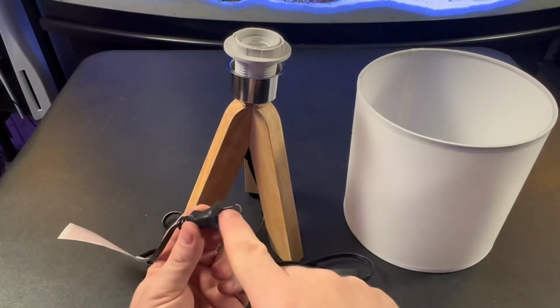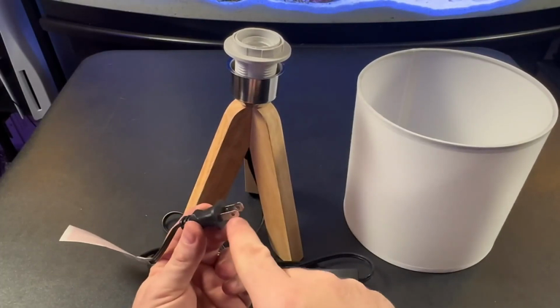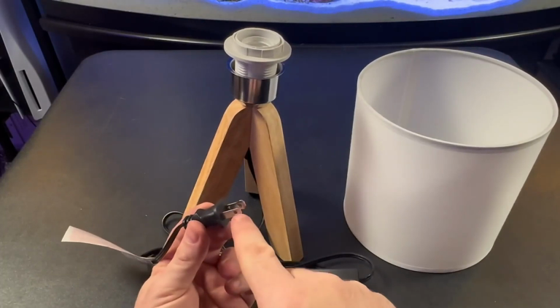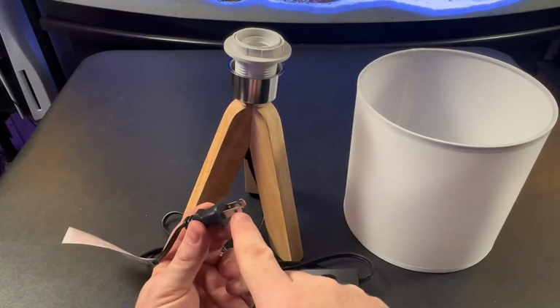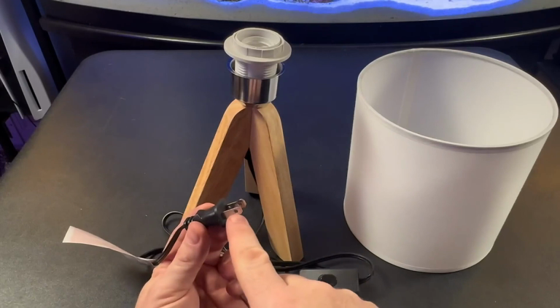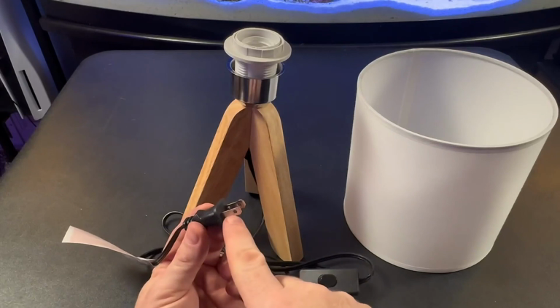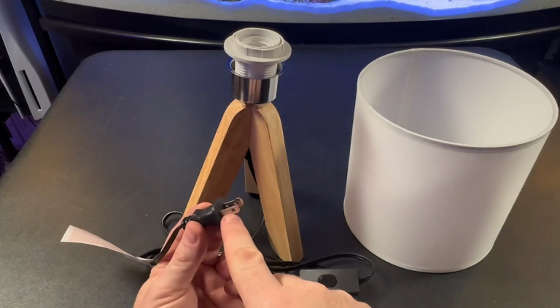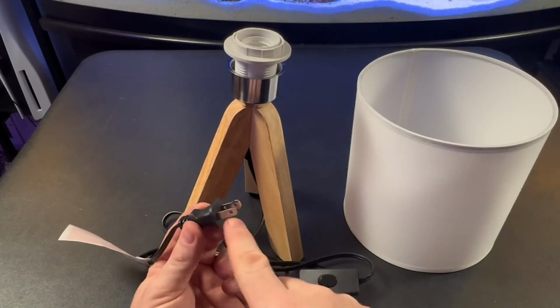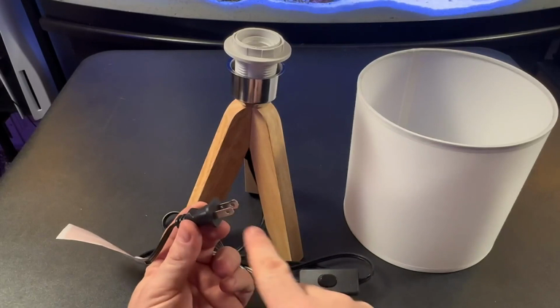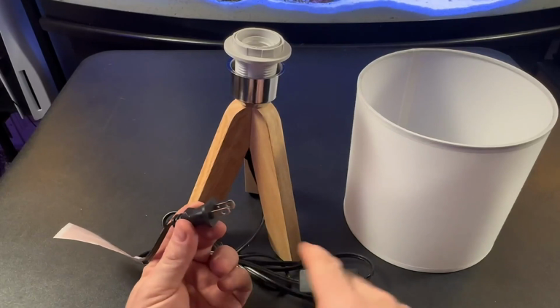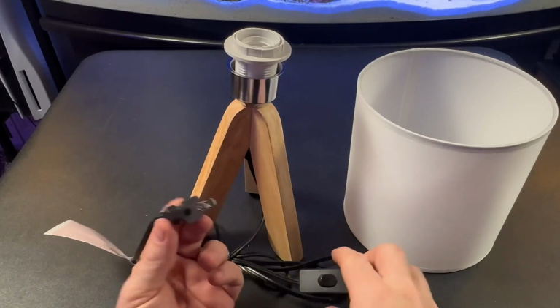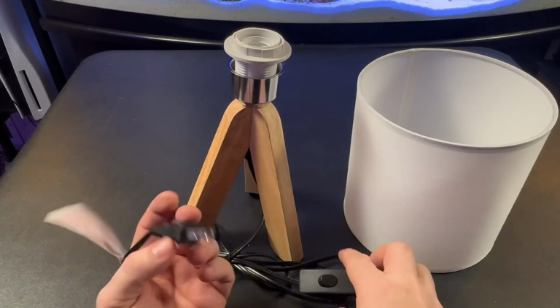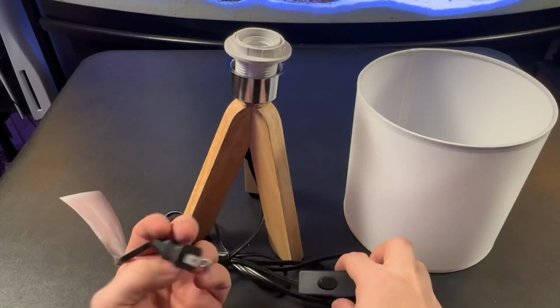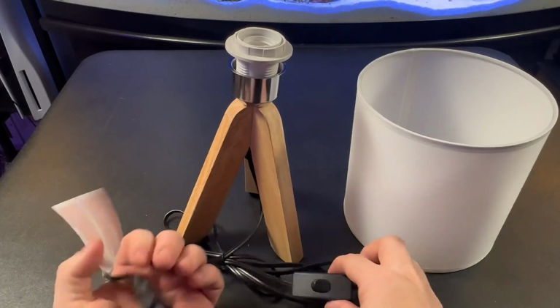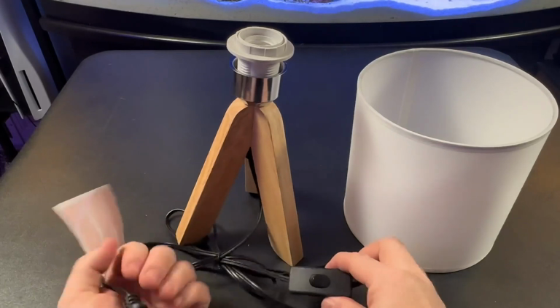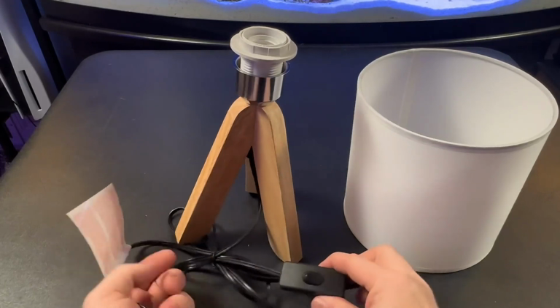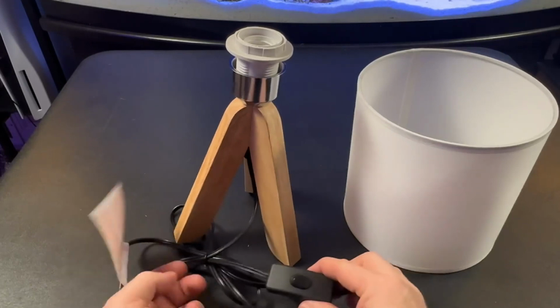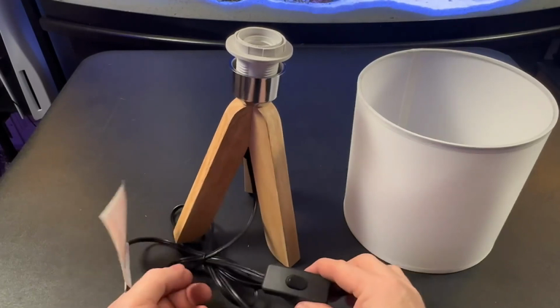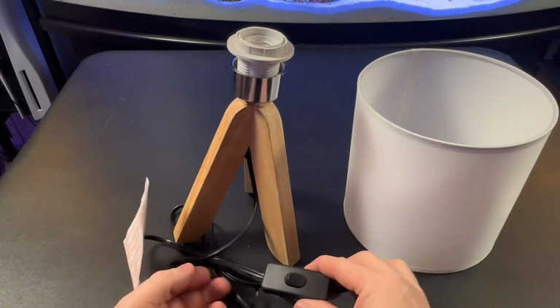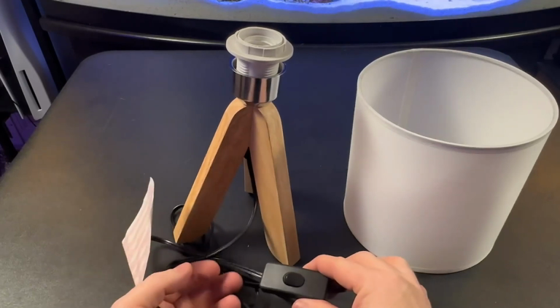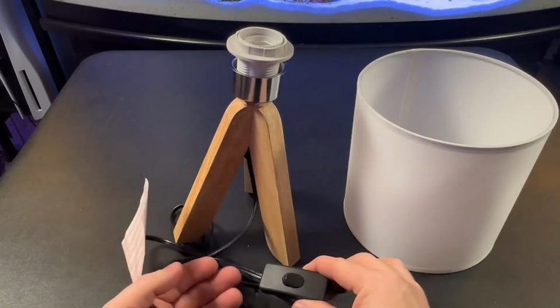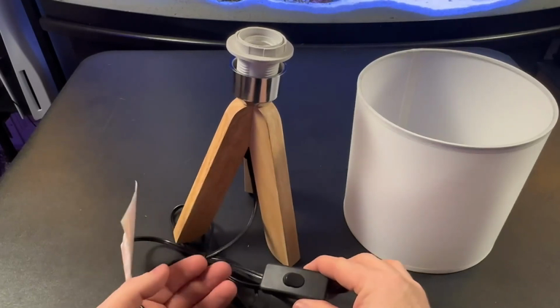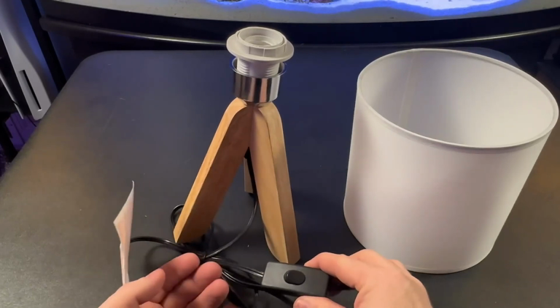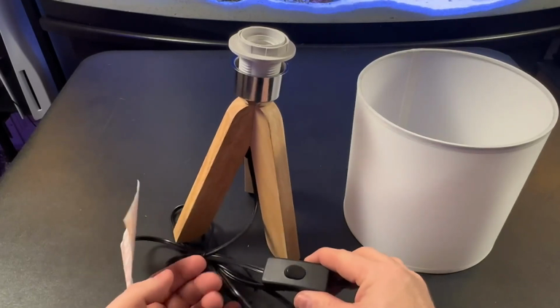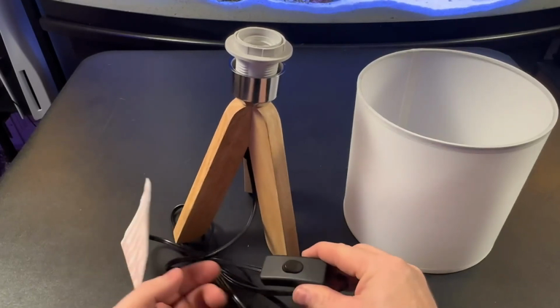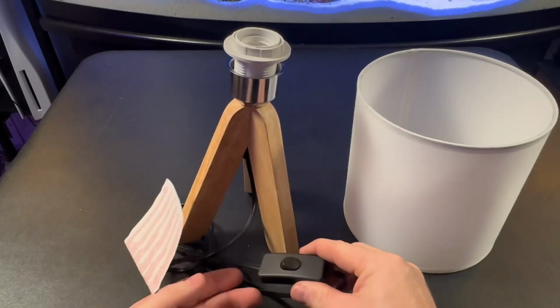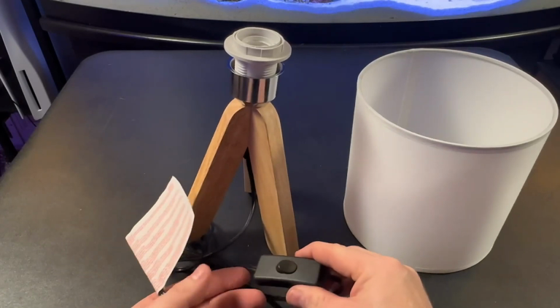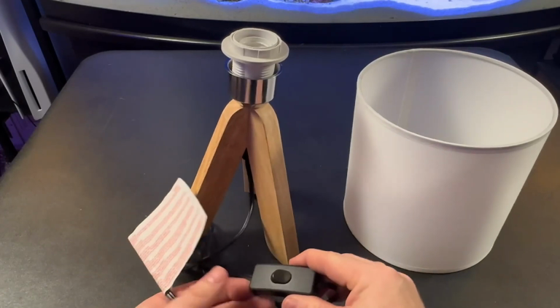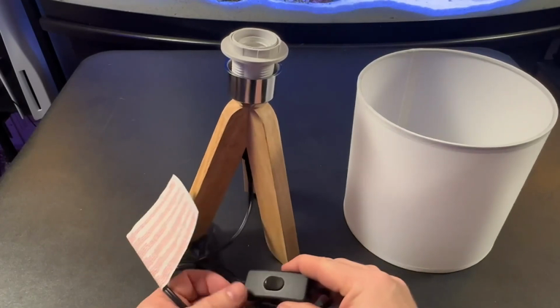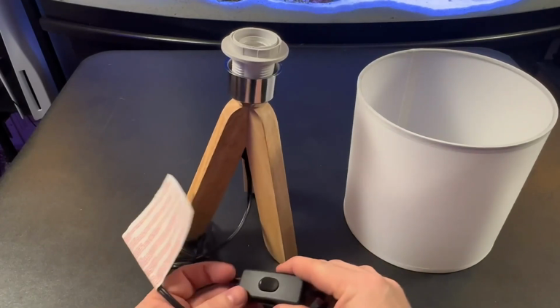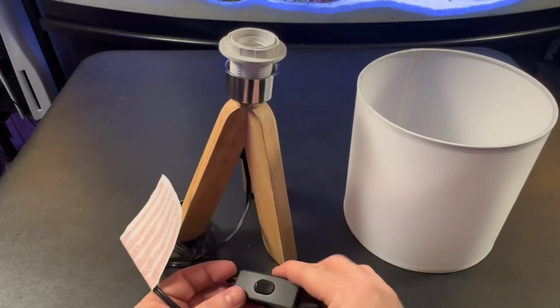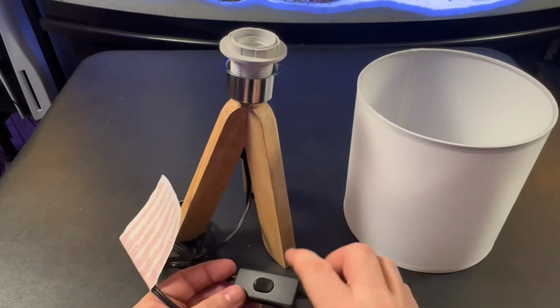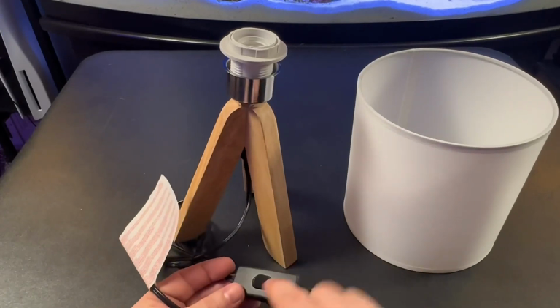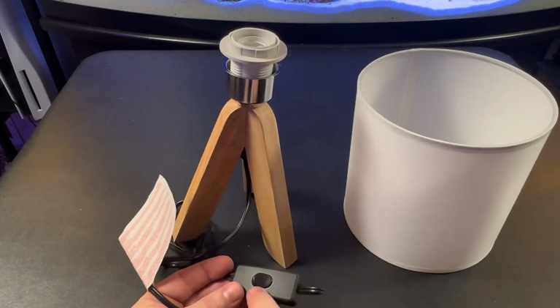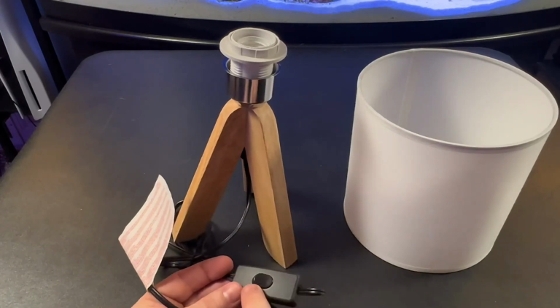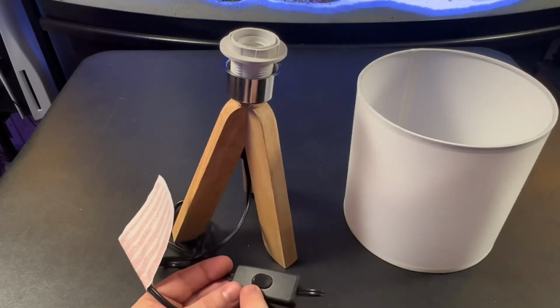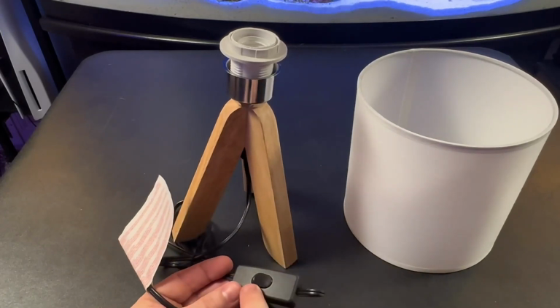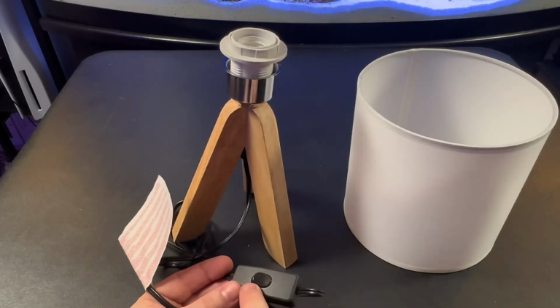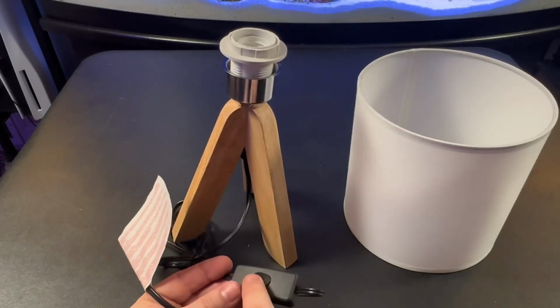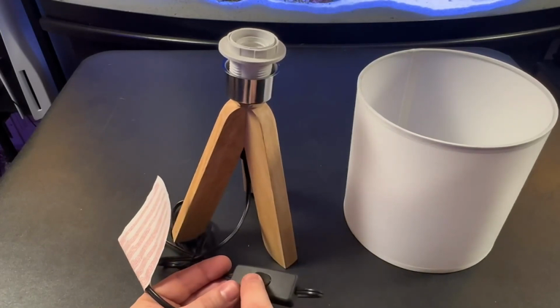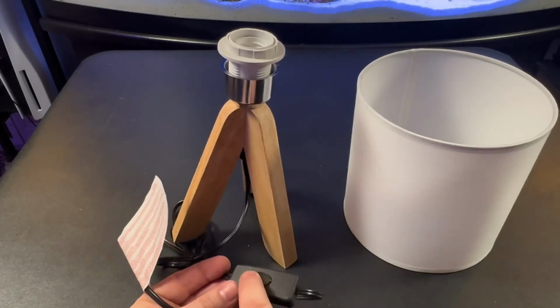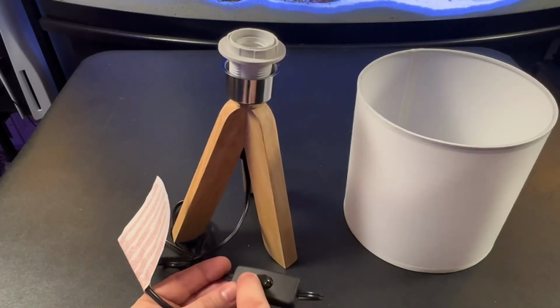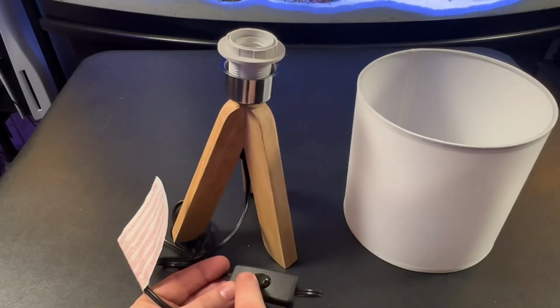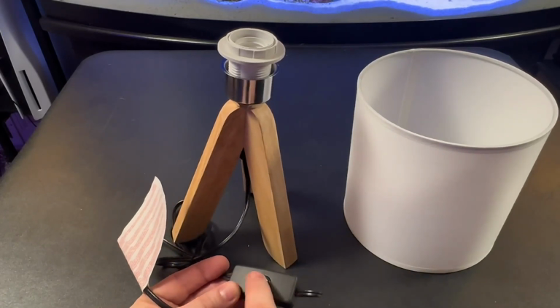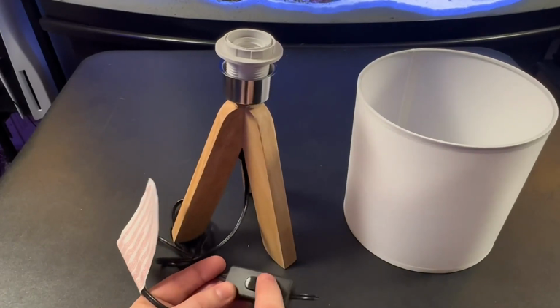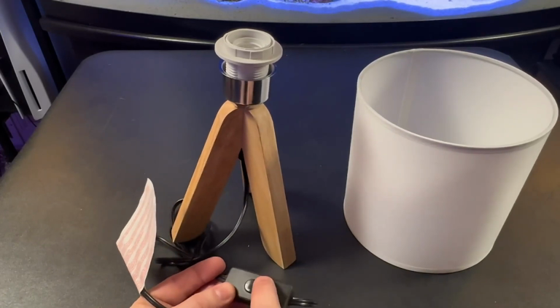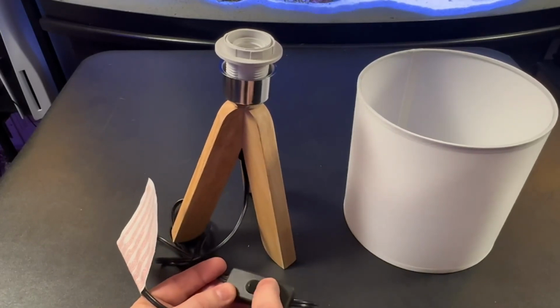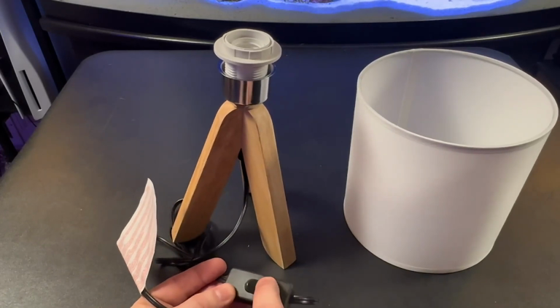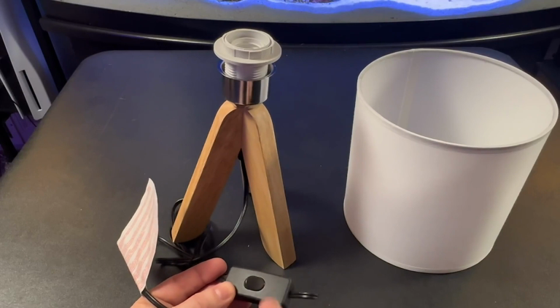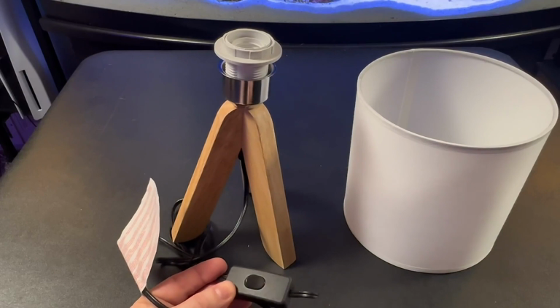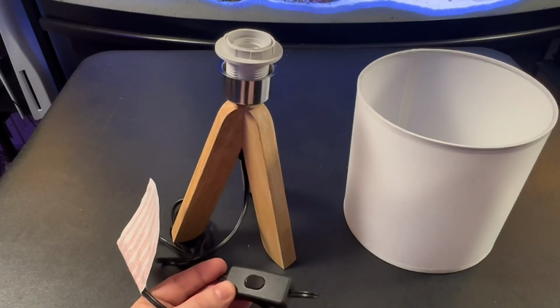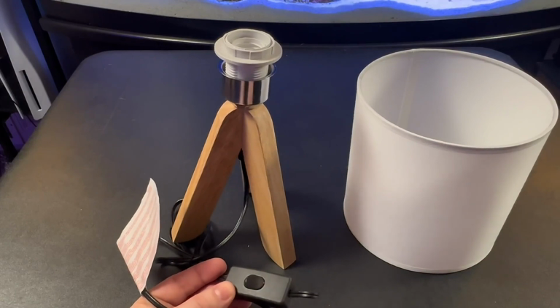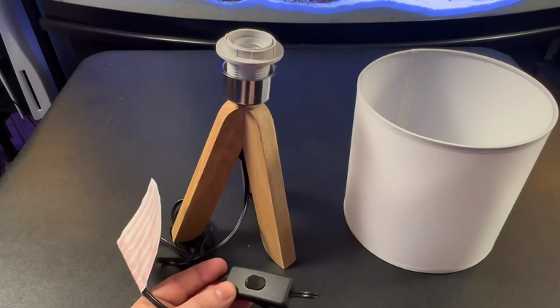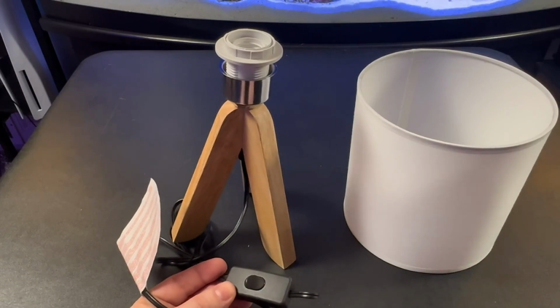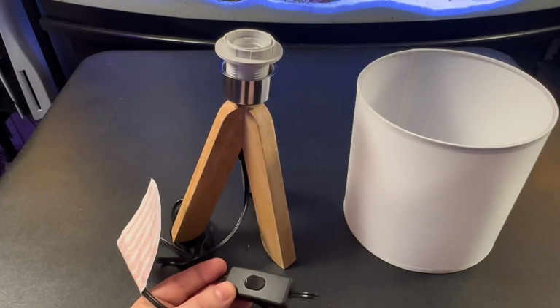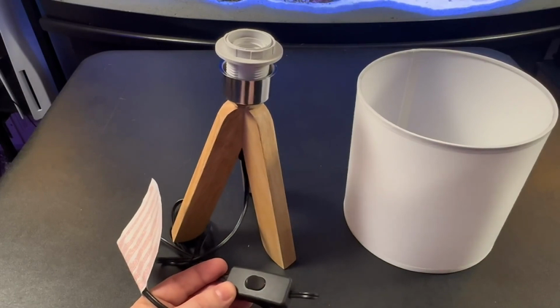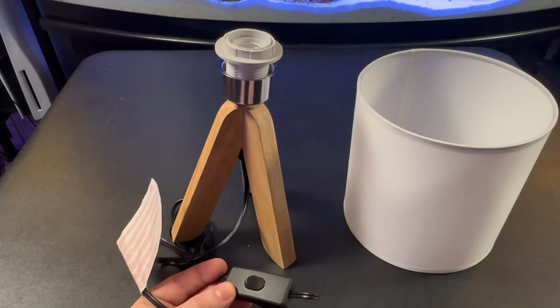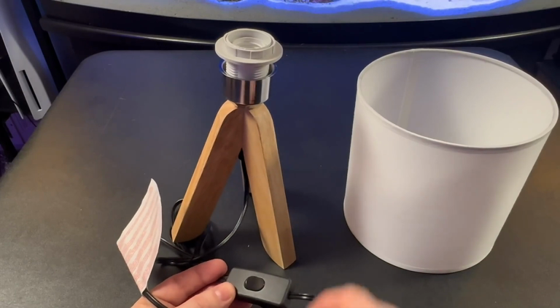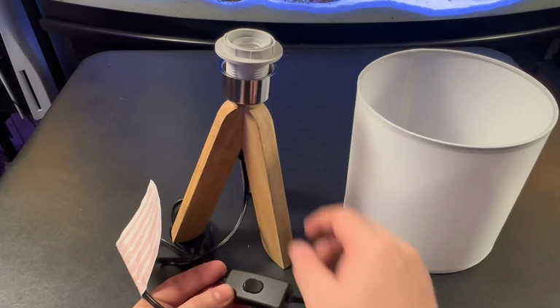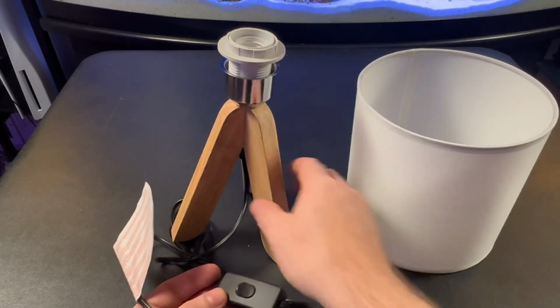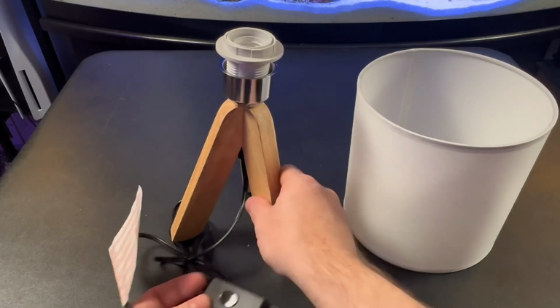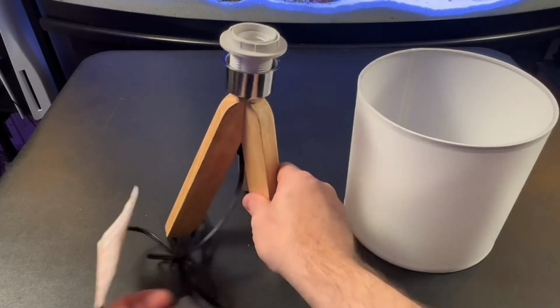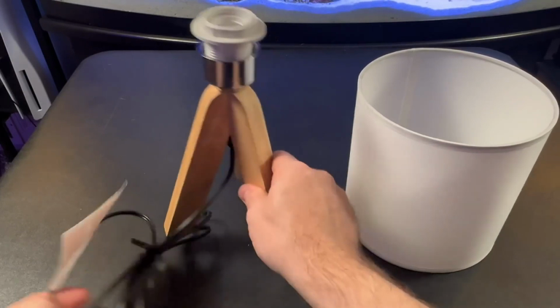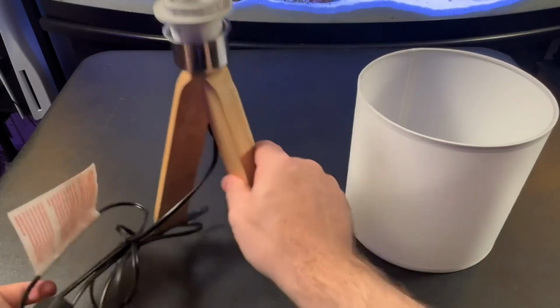It comes with a standard two-prong plug. It's got about a five or six foot cord and it does have a basic on and off switch.